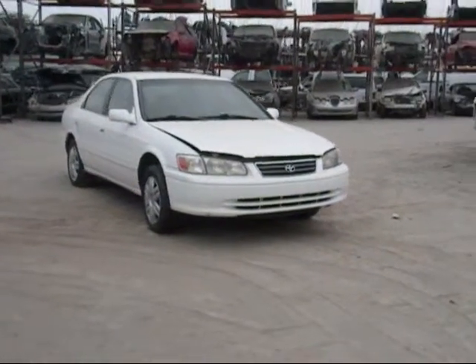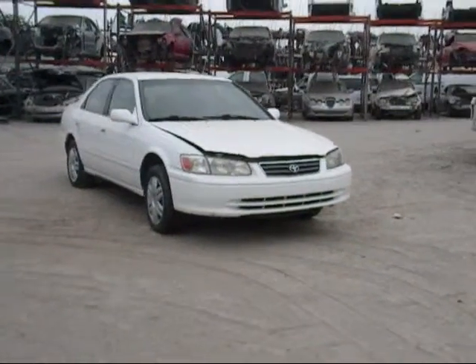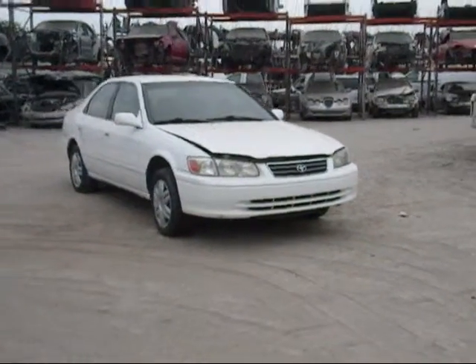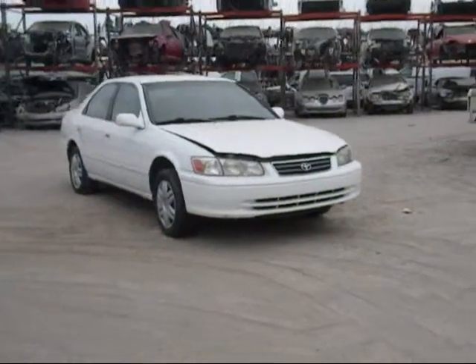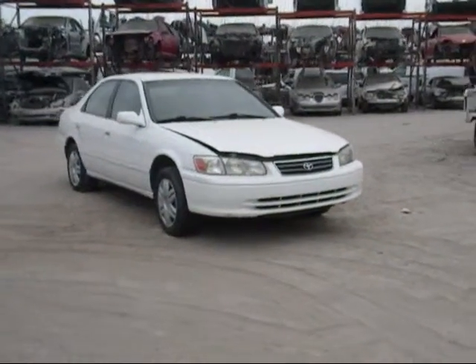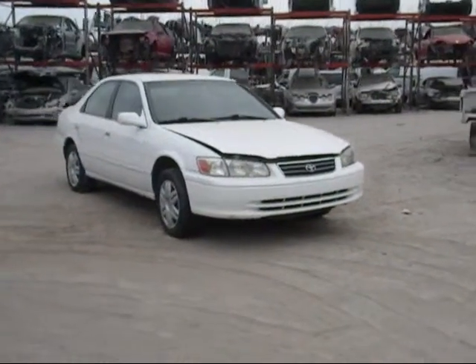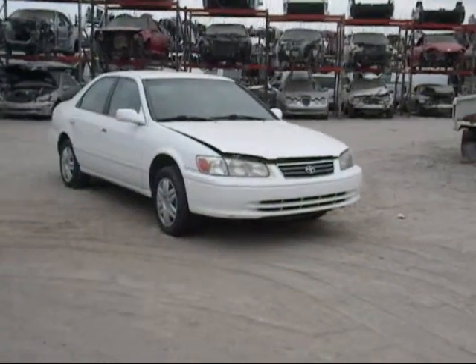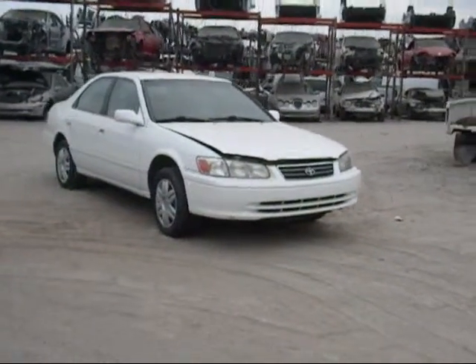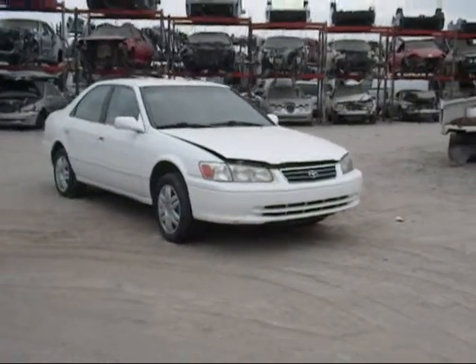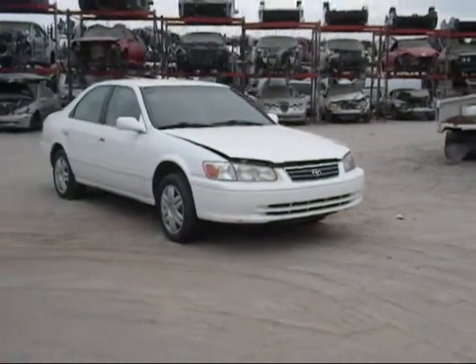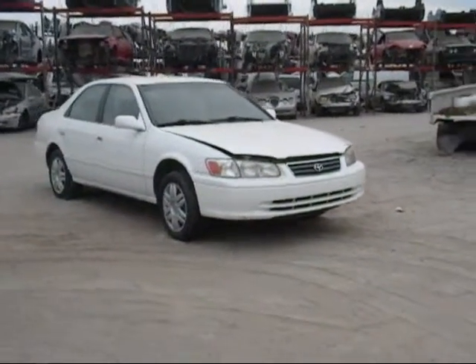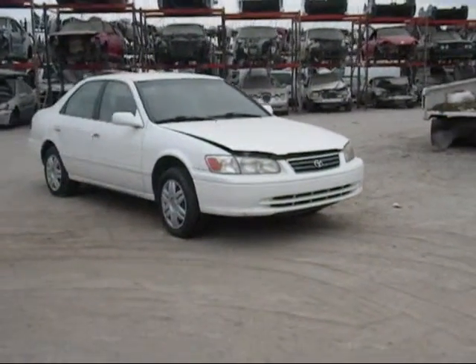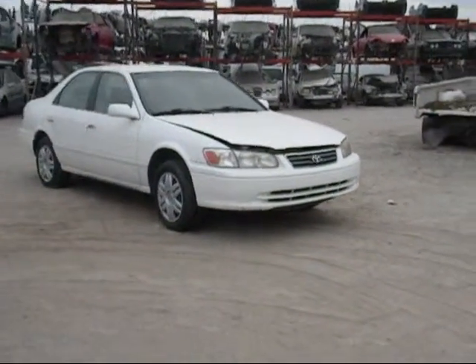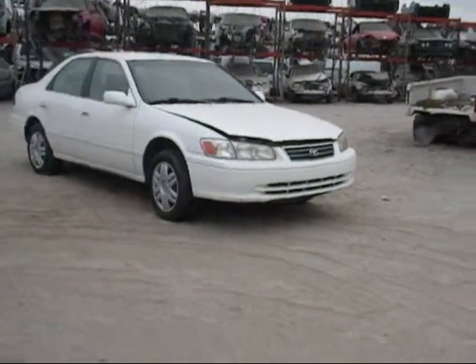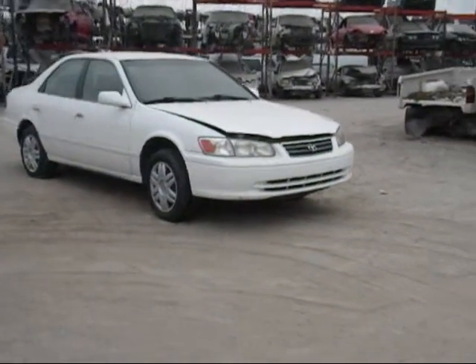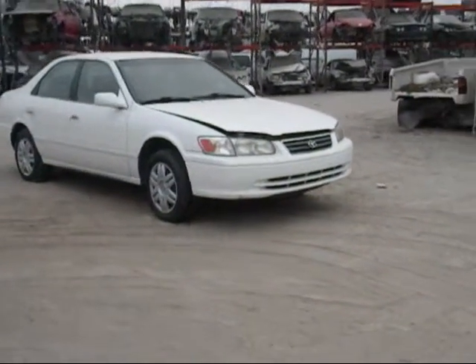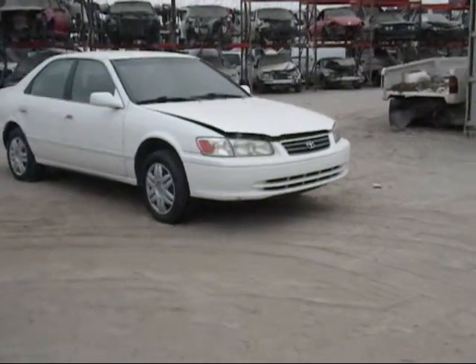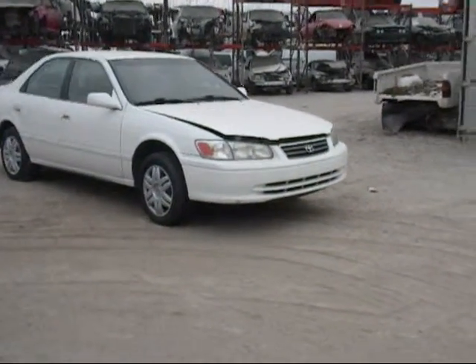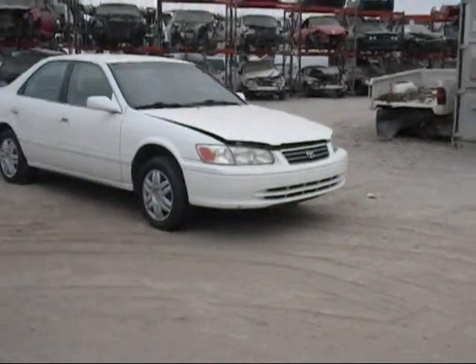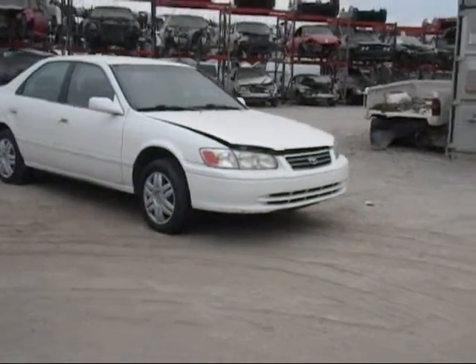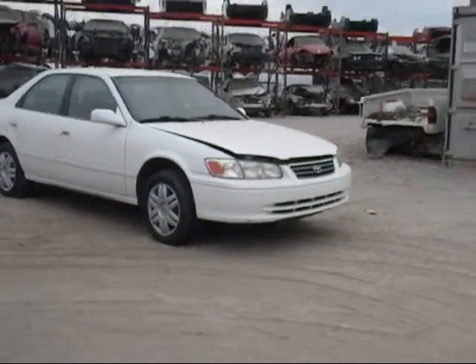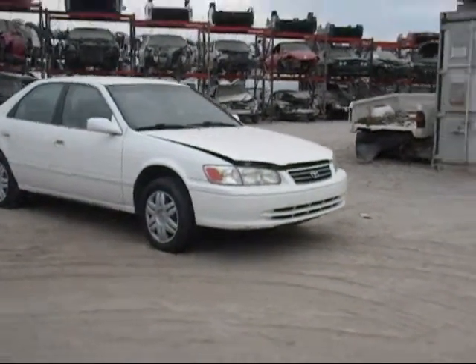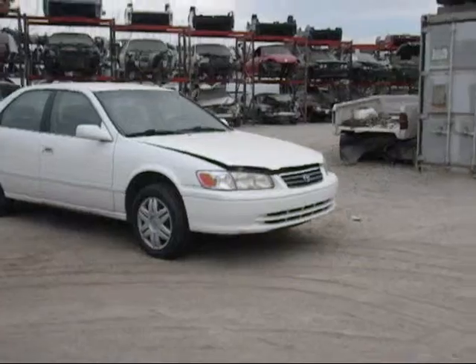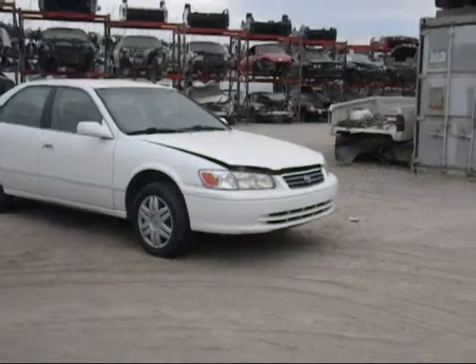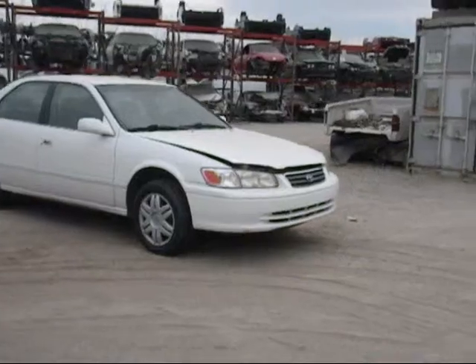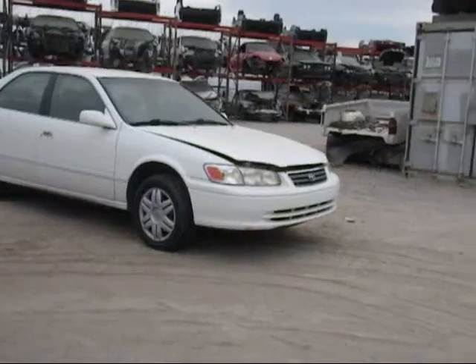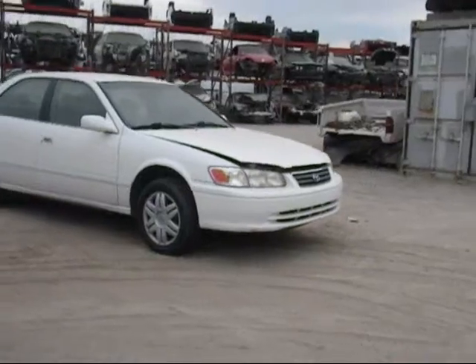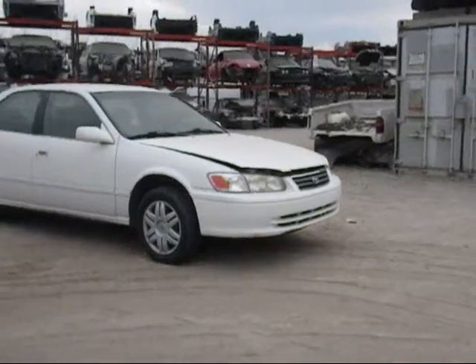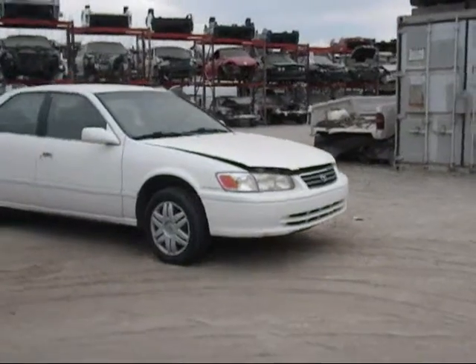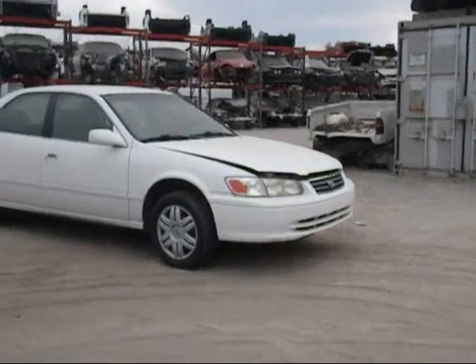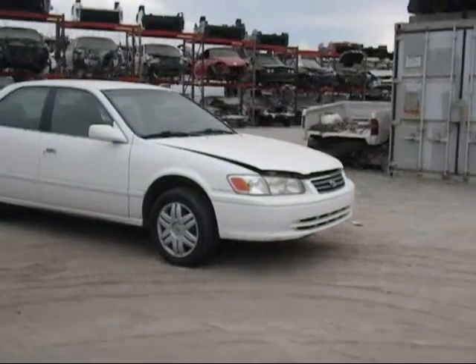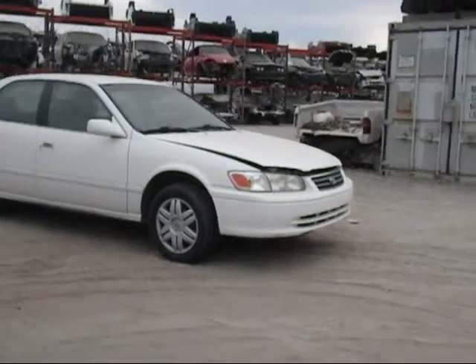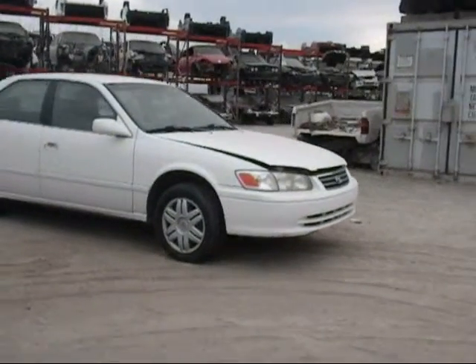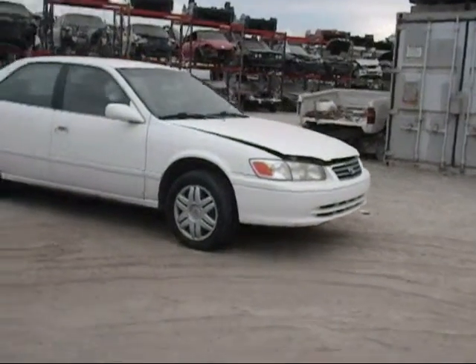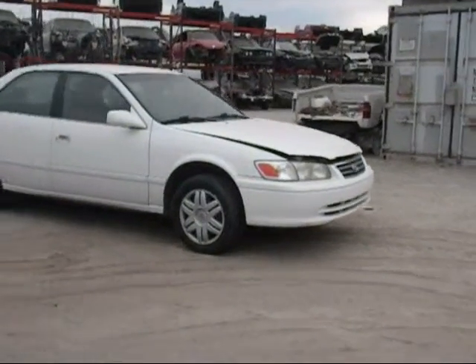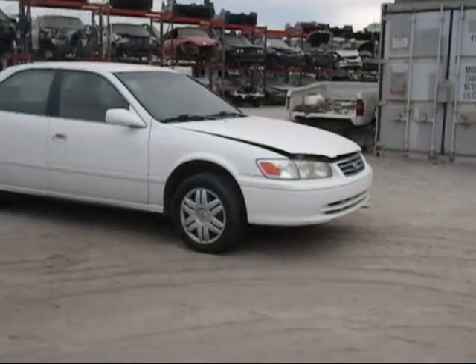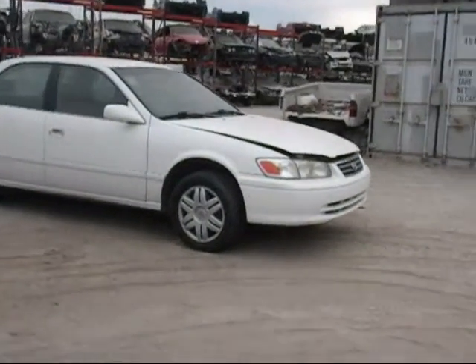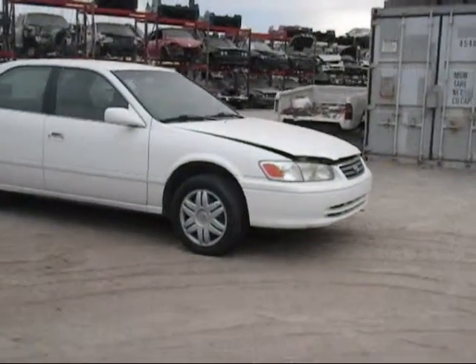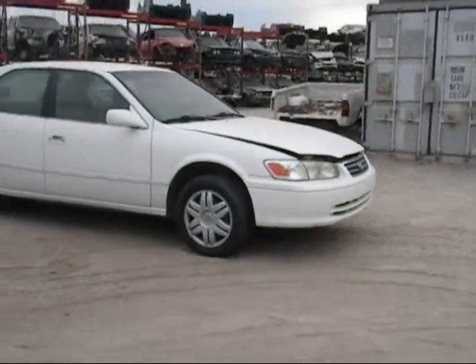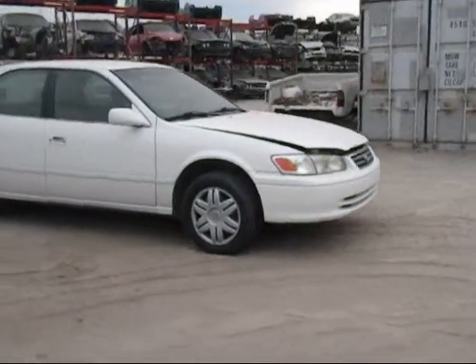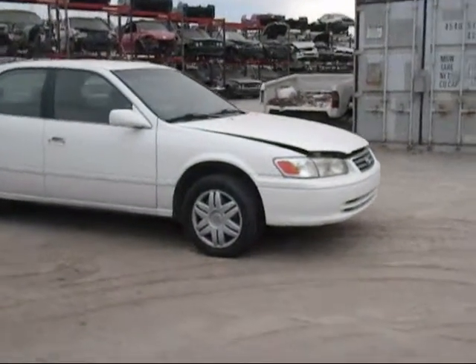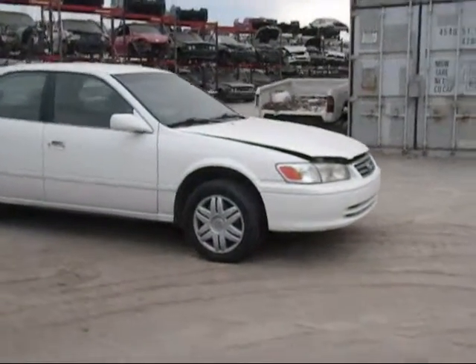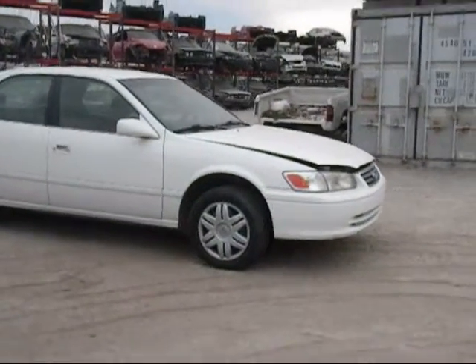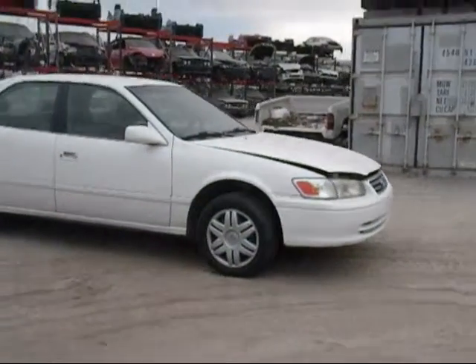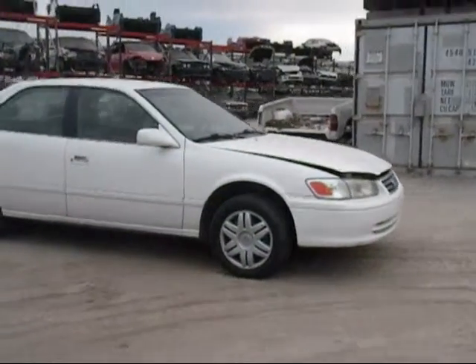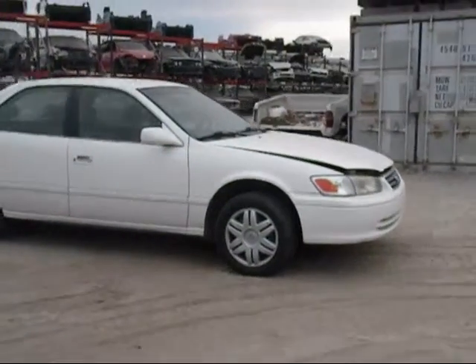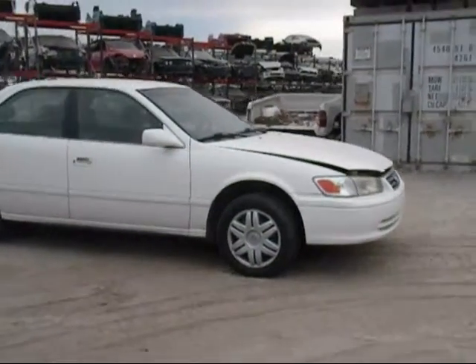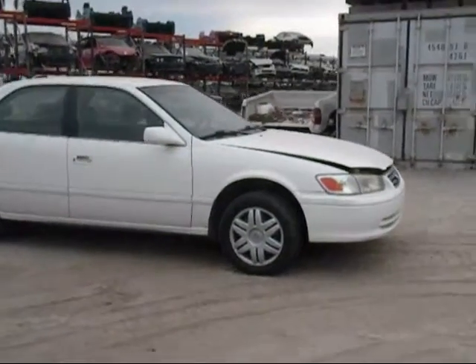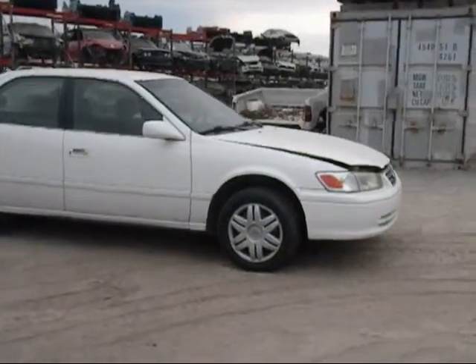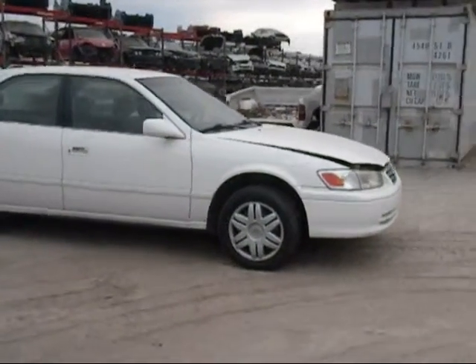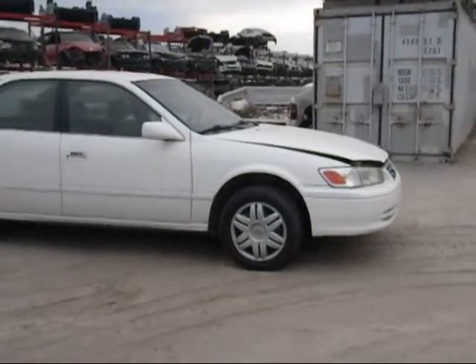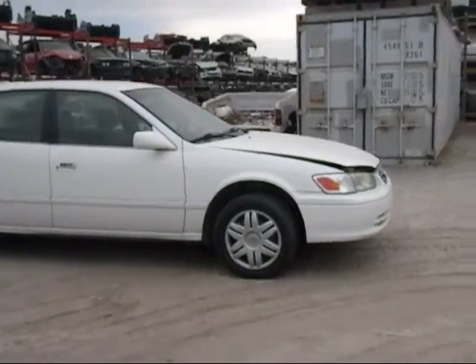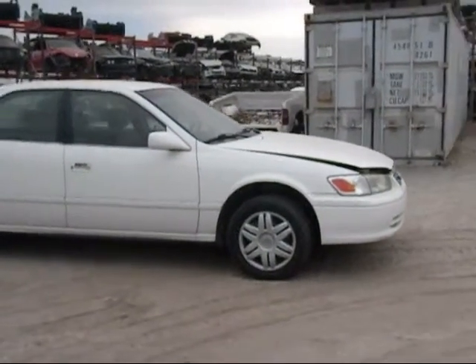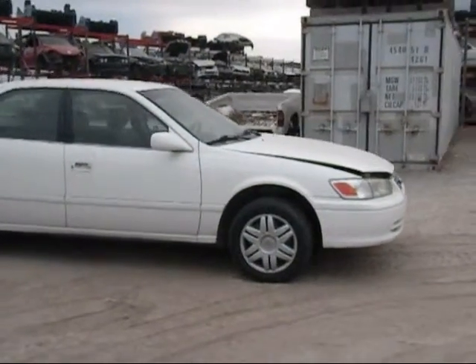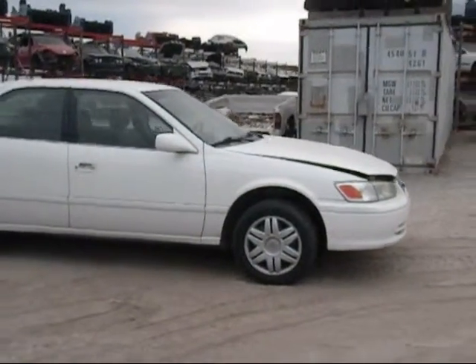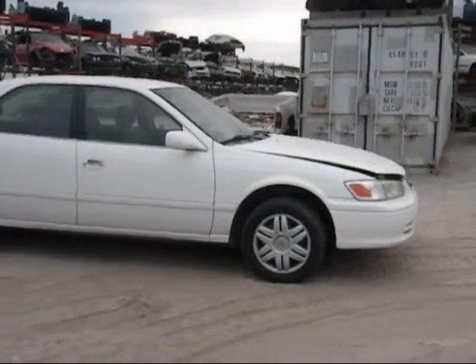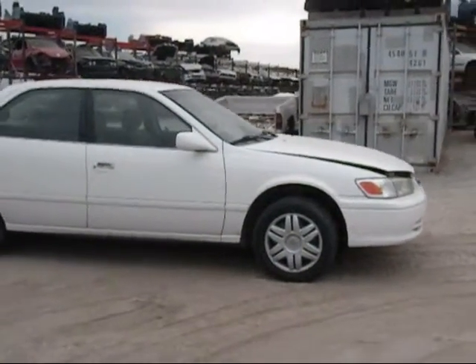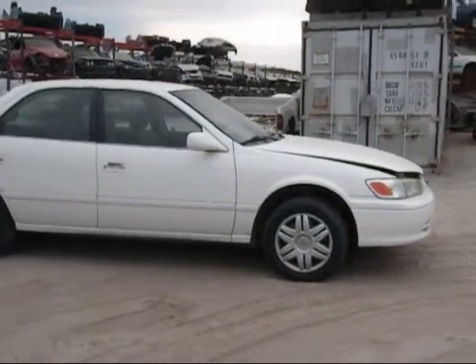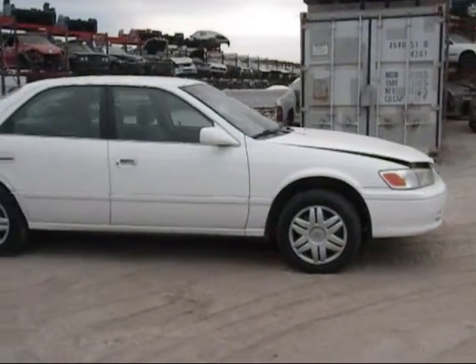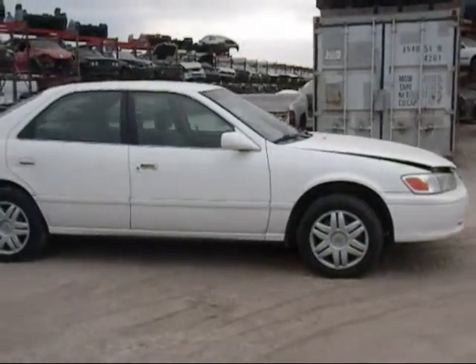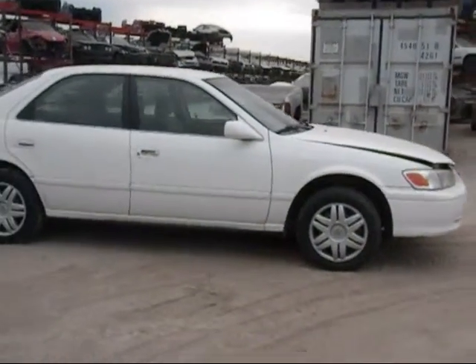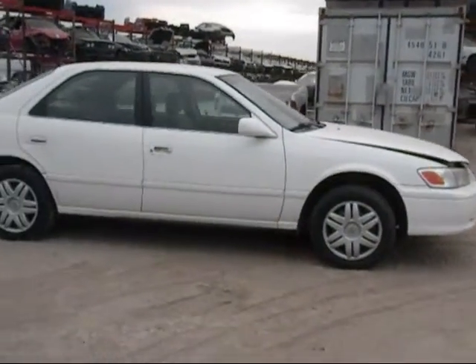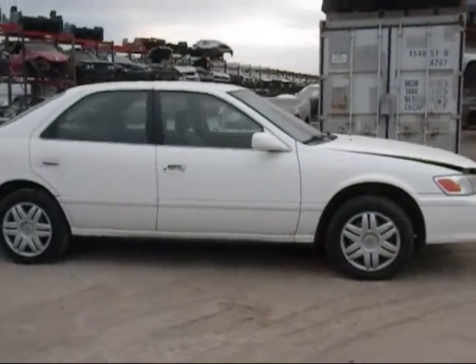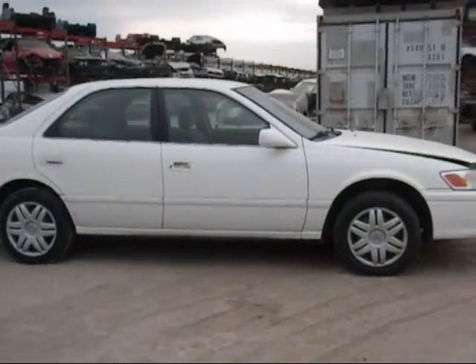Front hood is in good condition. The headlights are in good condition. Front bumper is good. Passing side fender is in good condition.